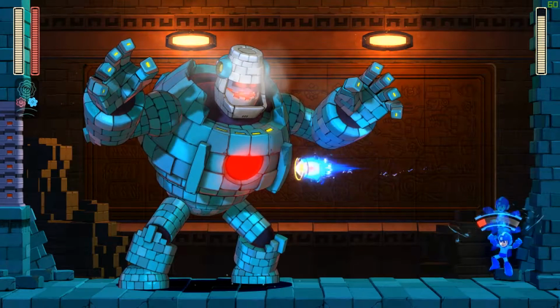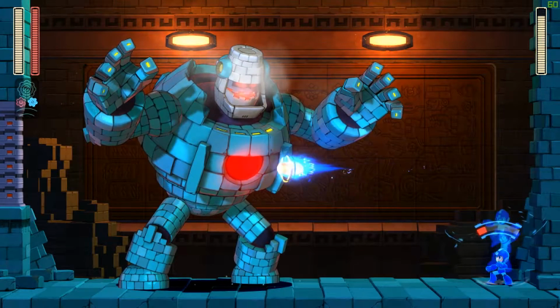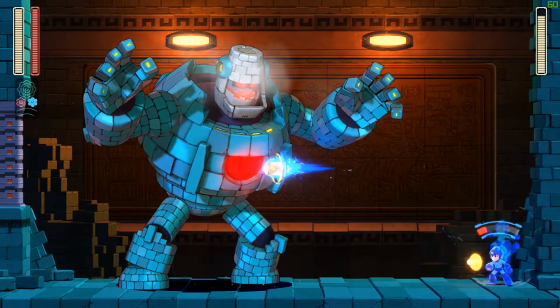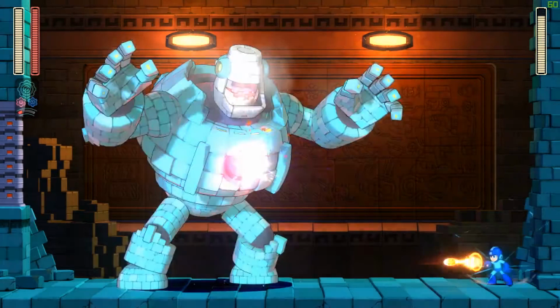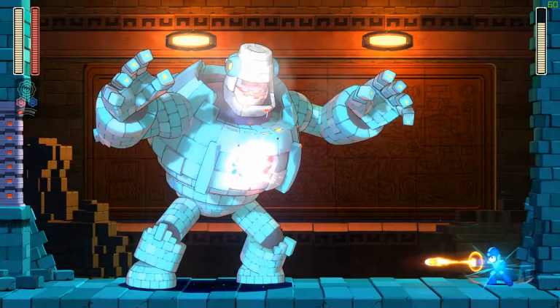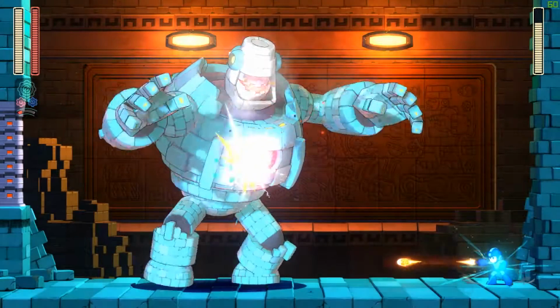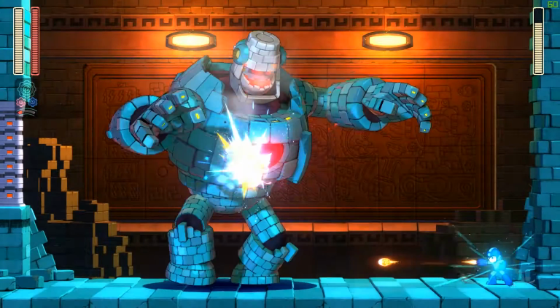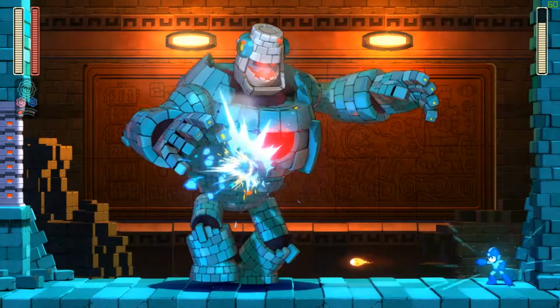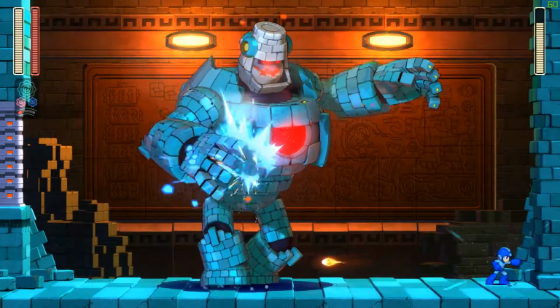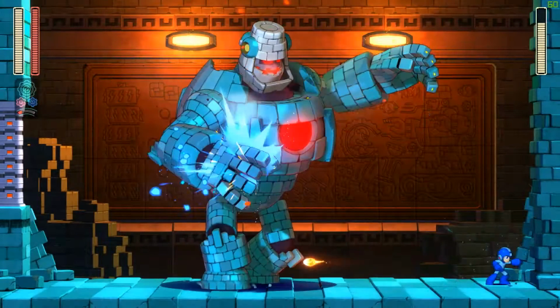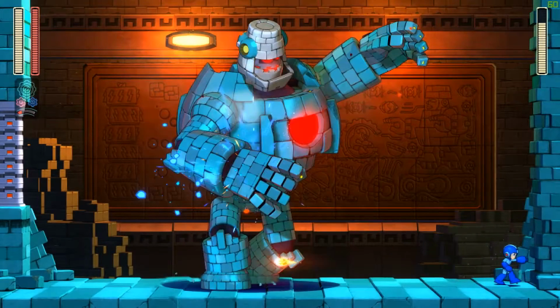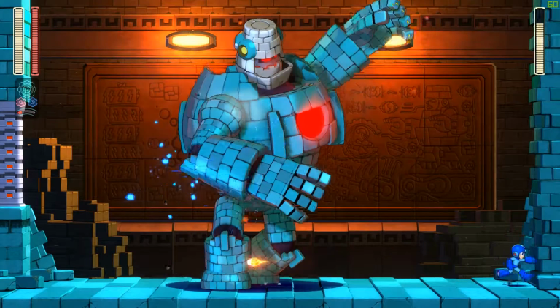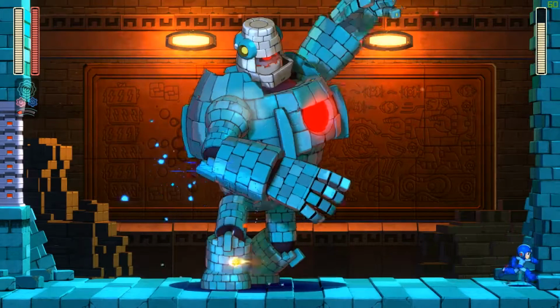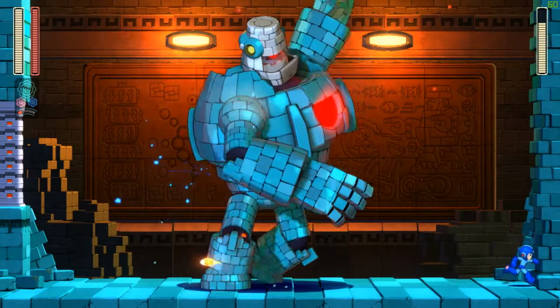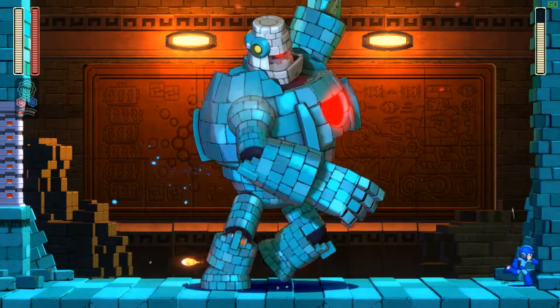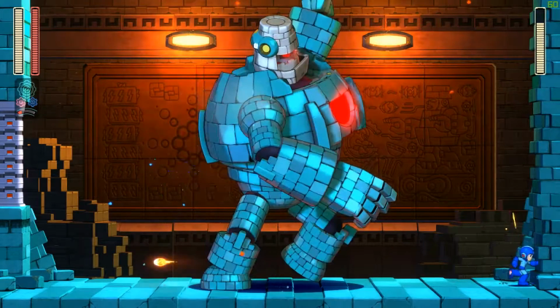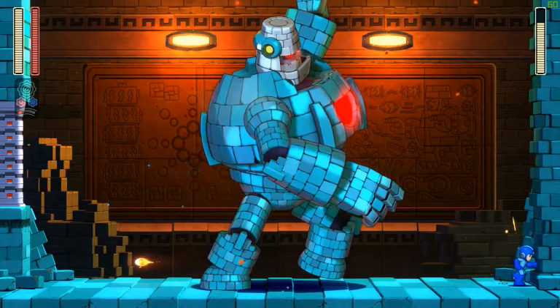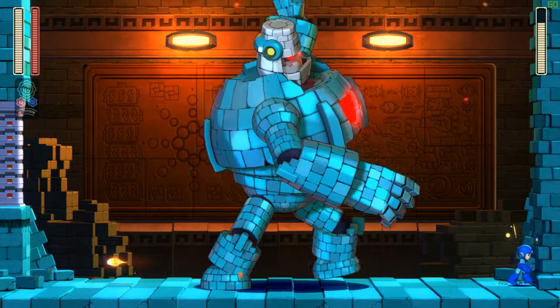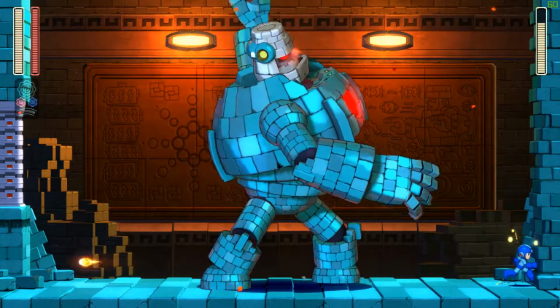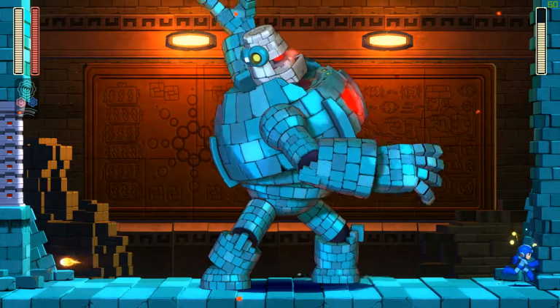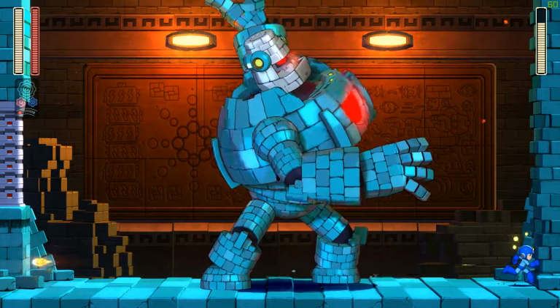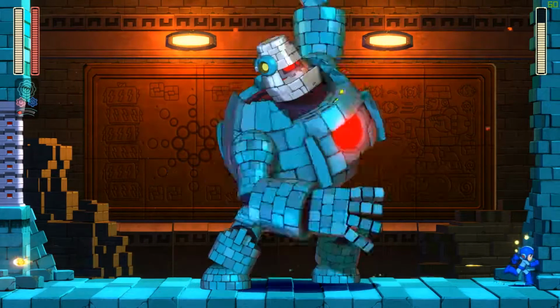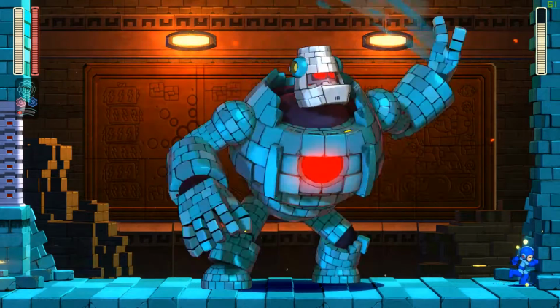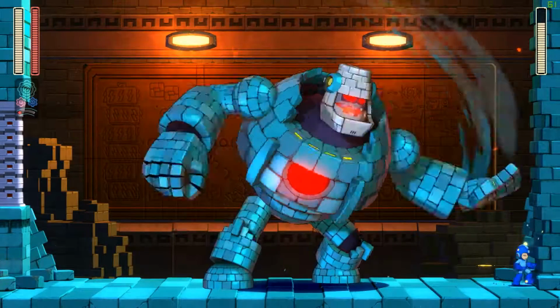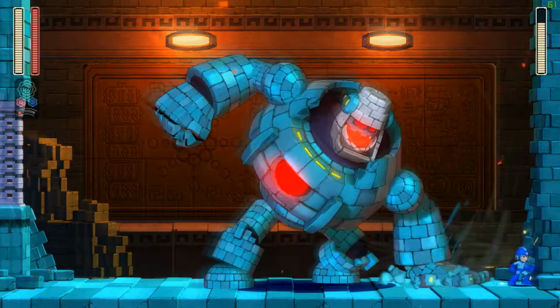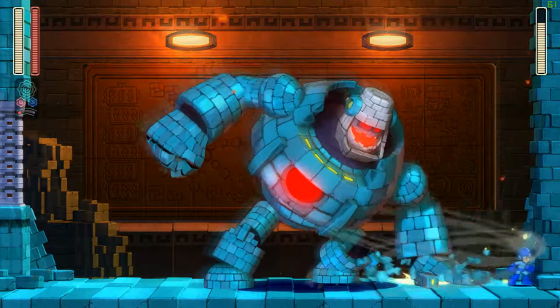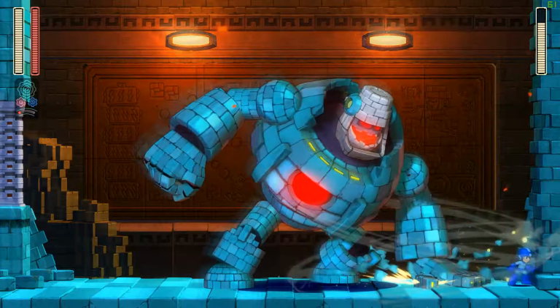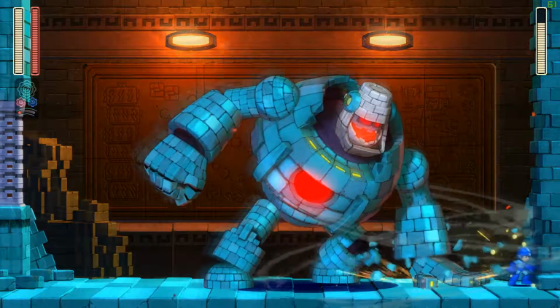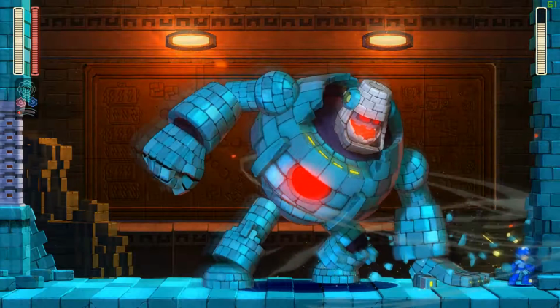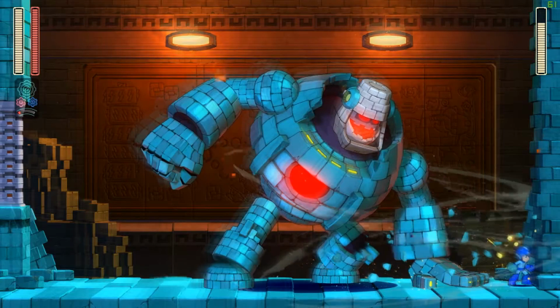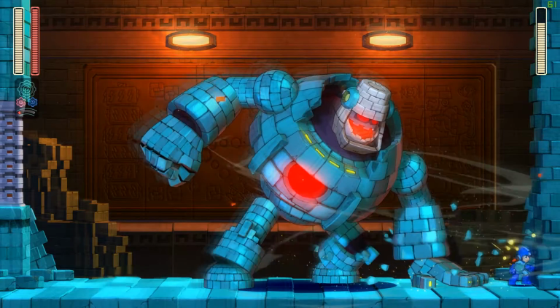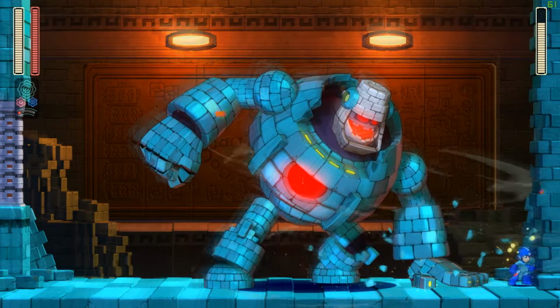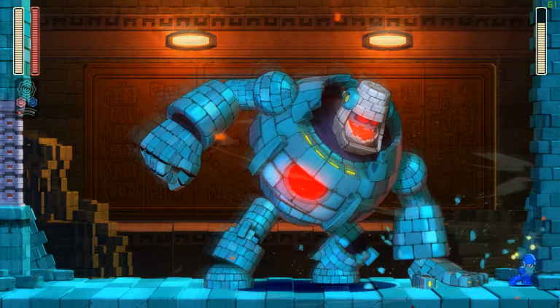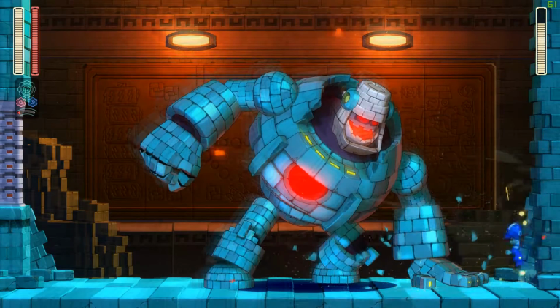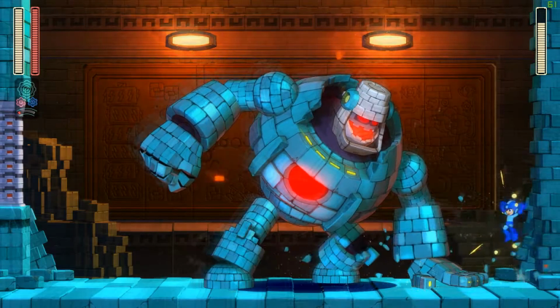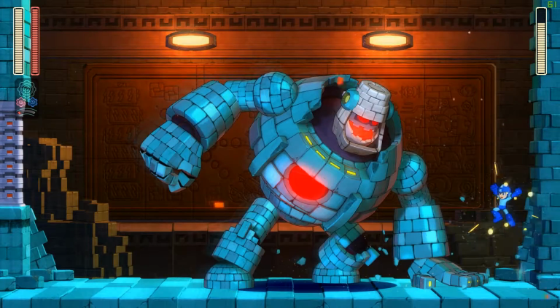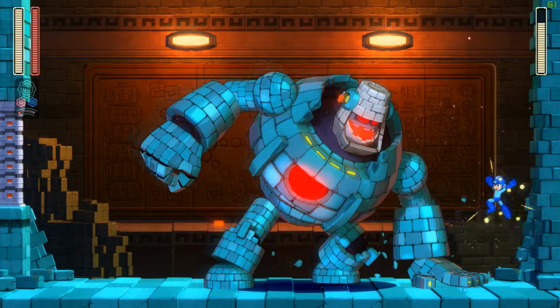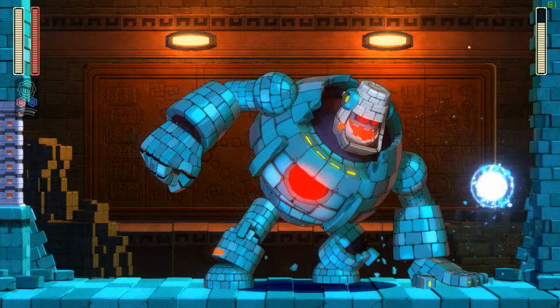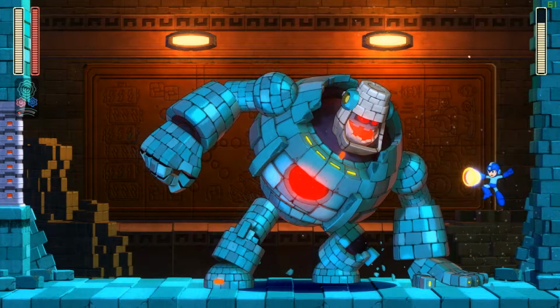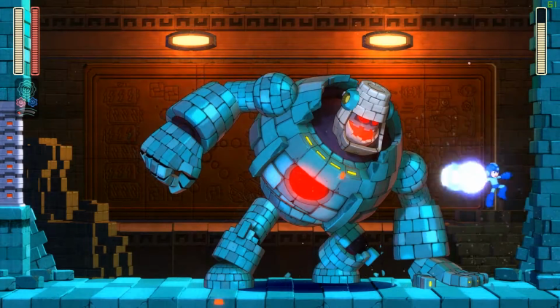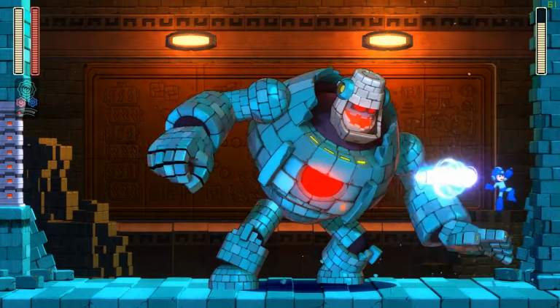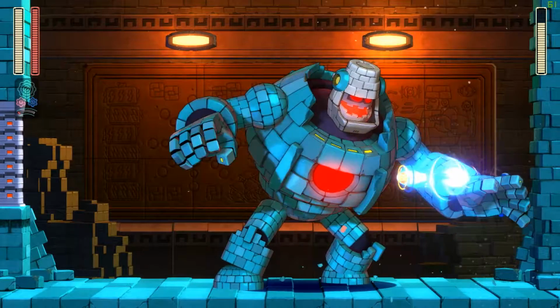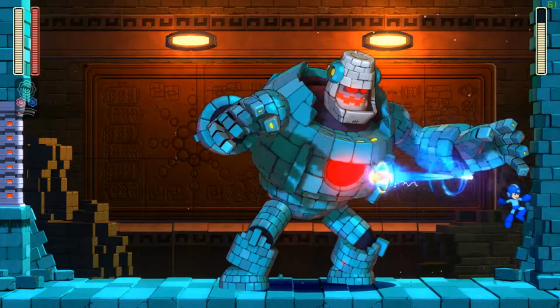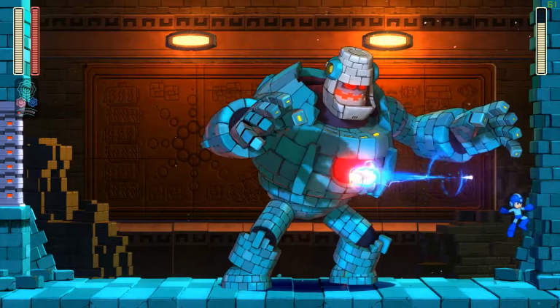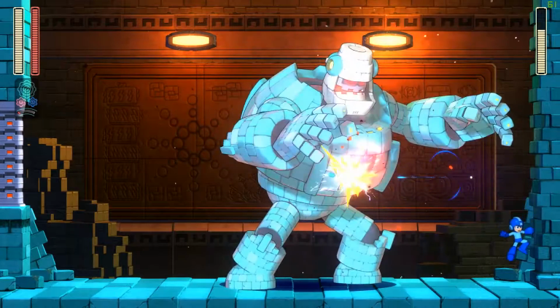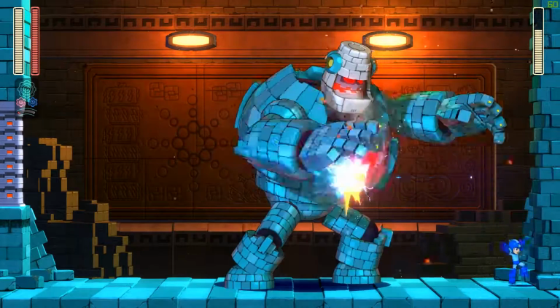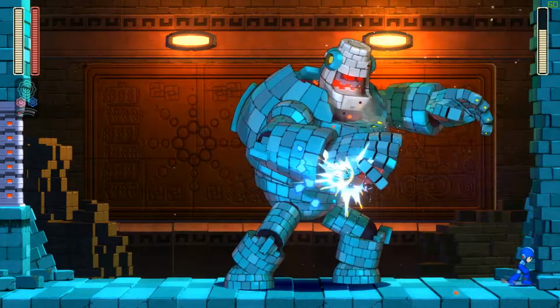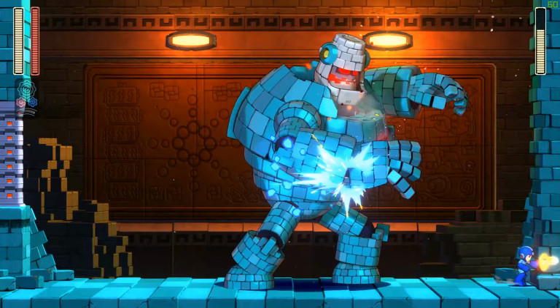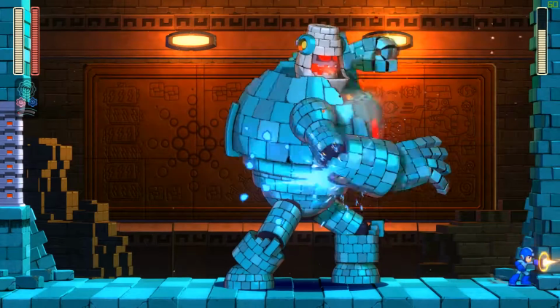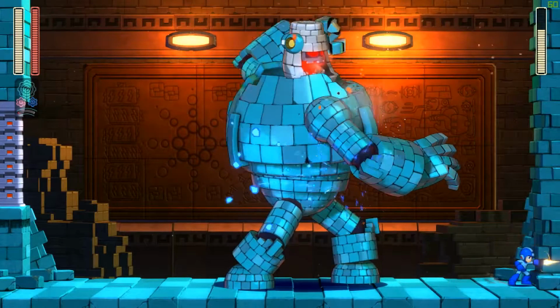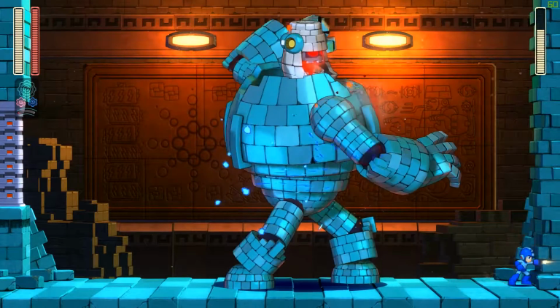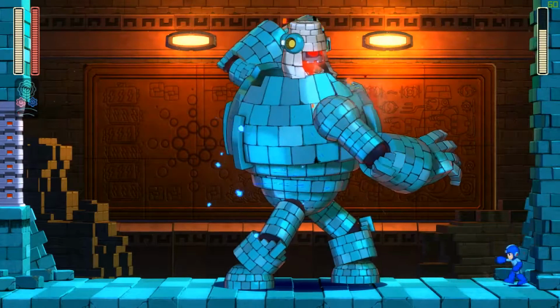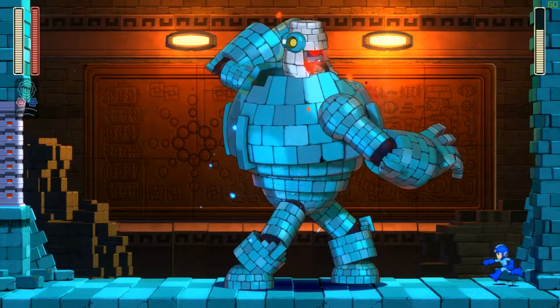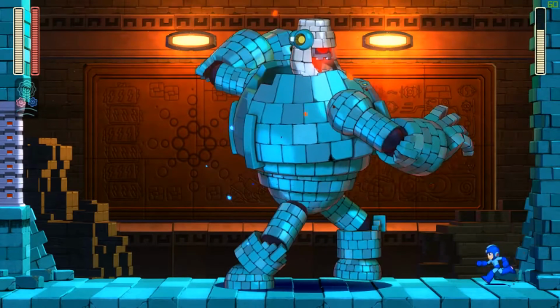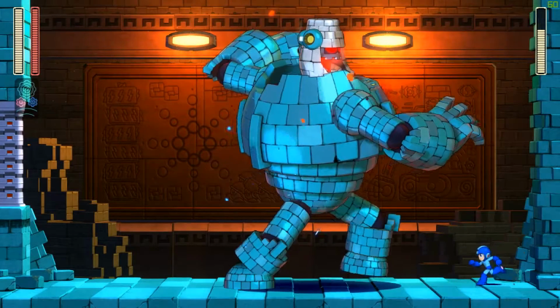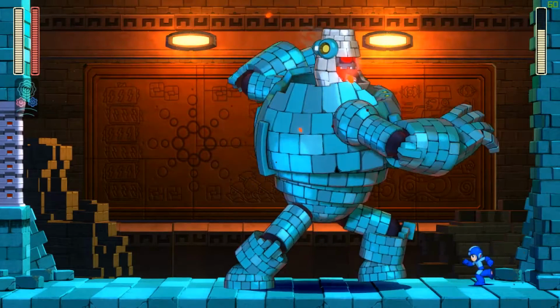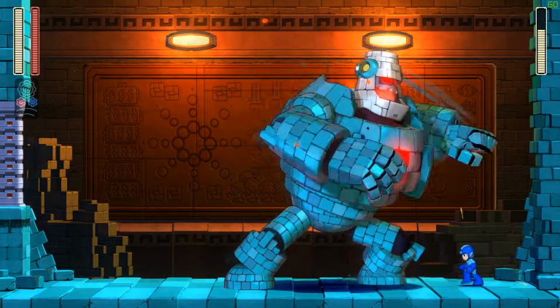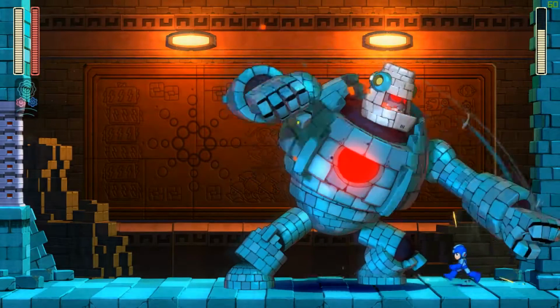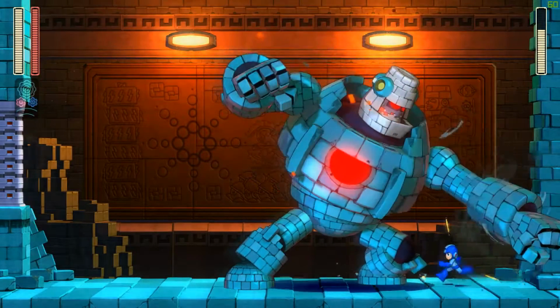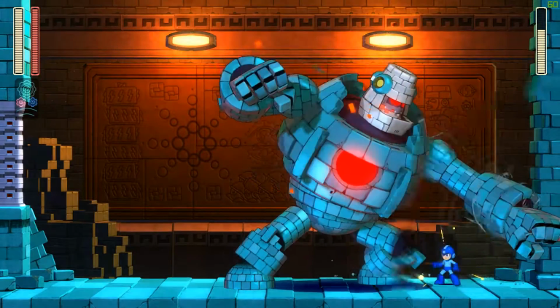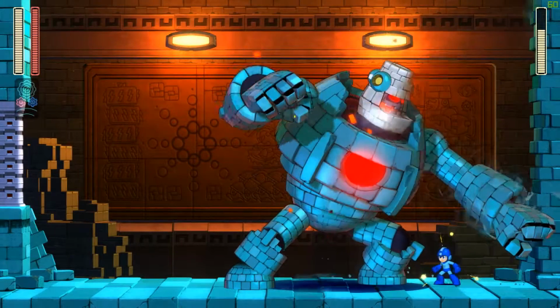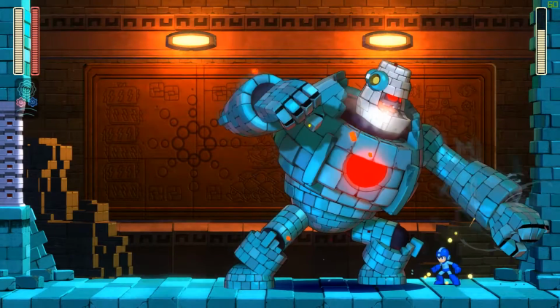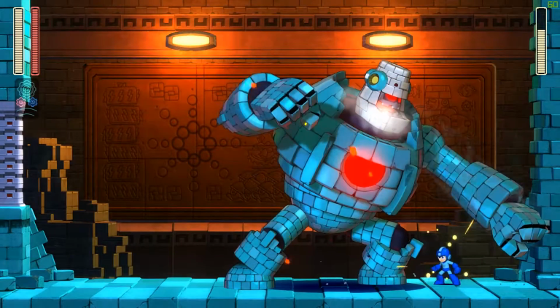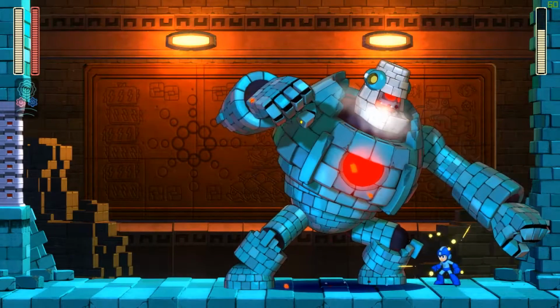Keep in mind that he can't hurt you with his hand slam if you're up against a wall and not jumping. When he does his punch attack, just run under his arm.